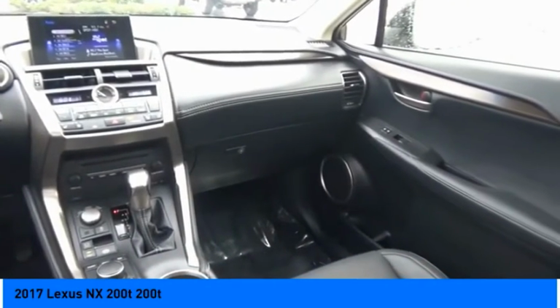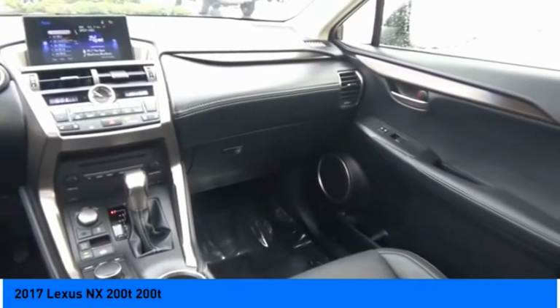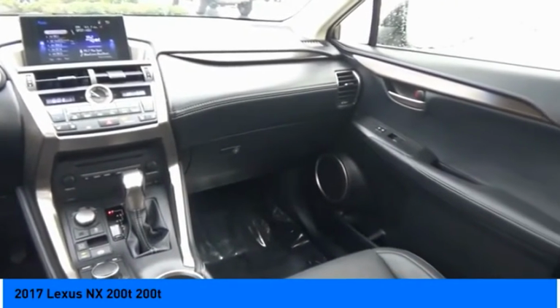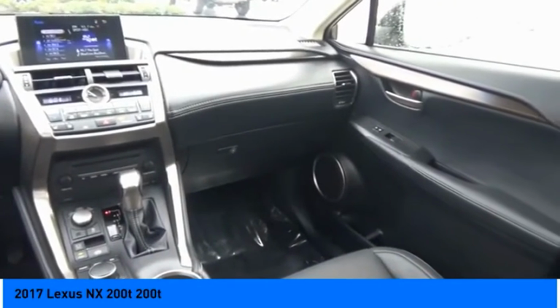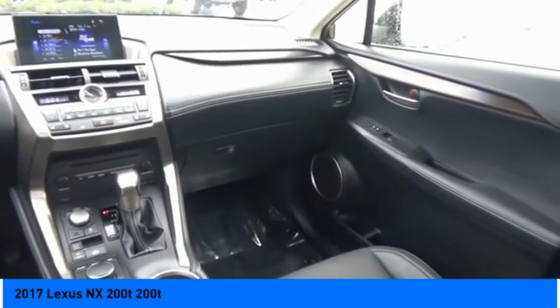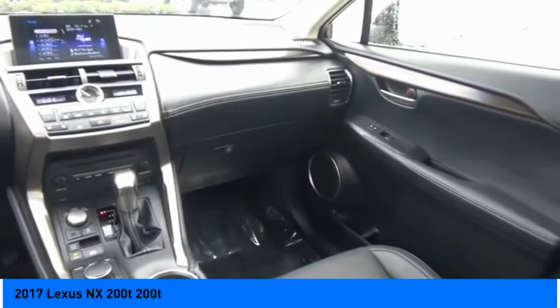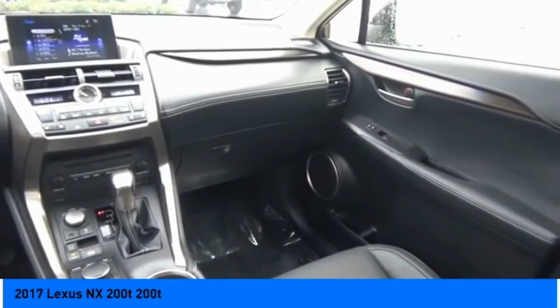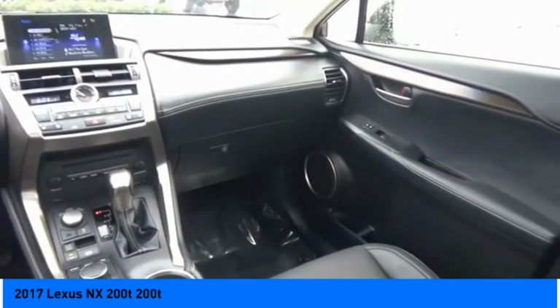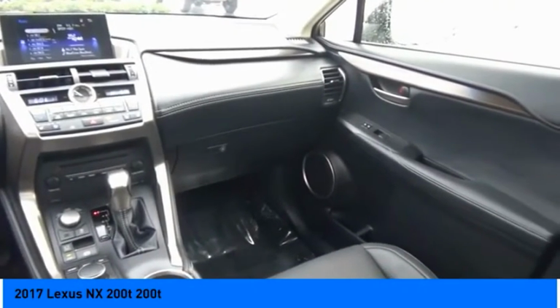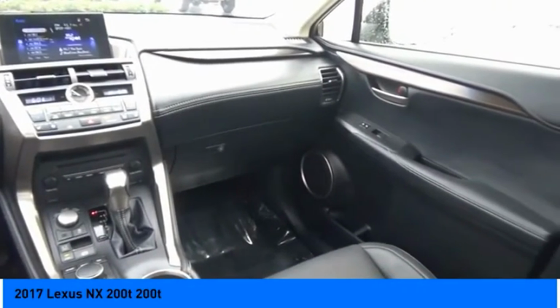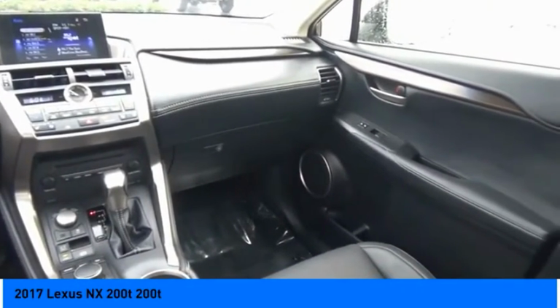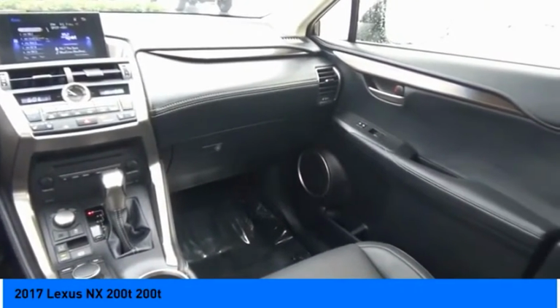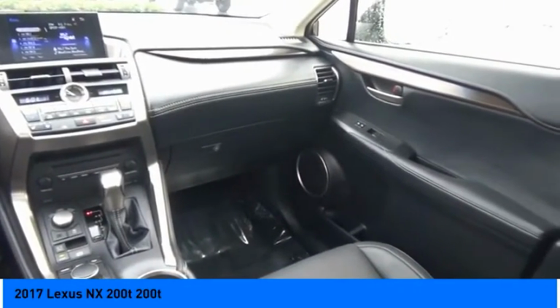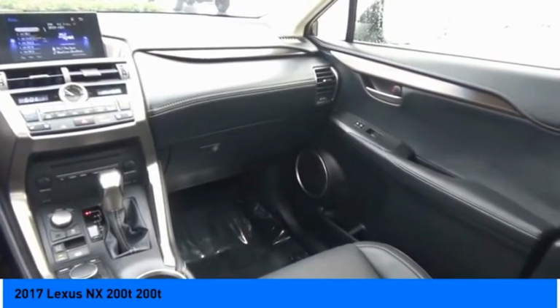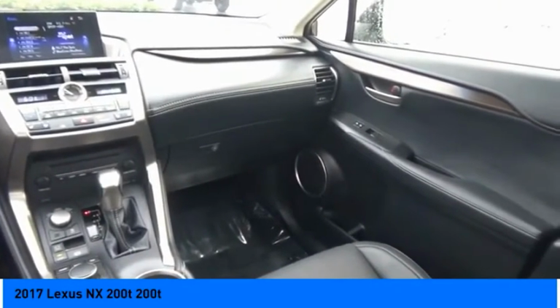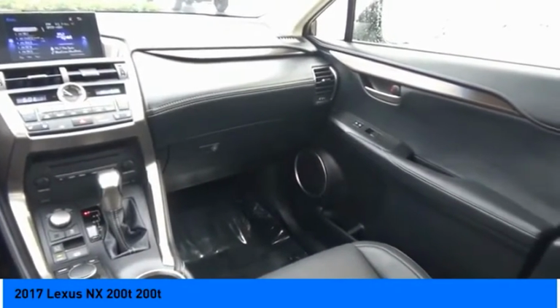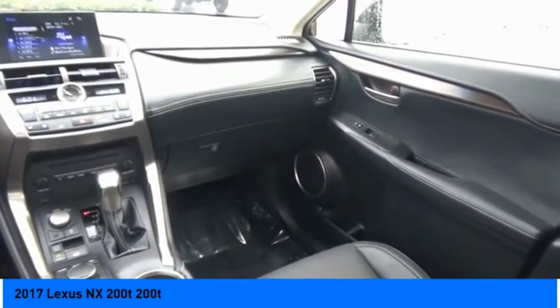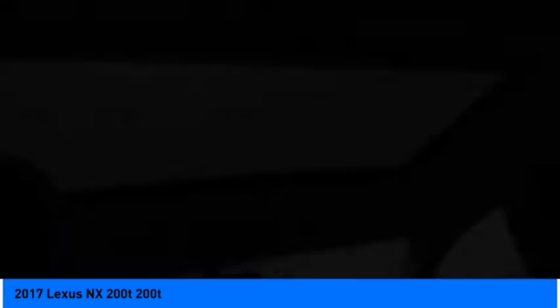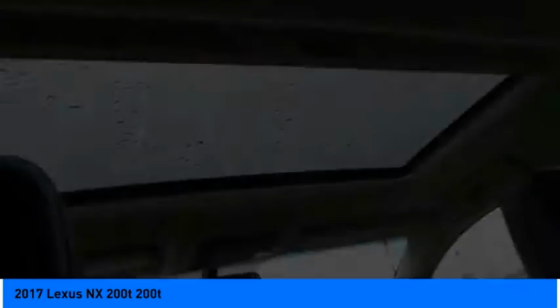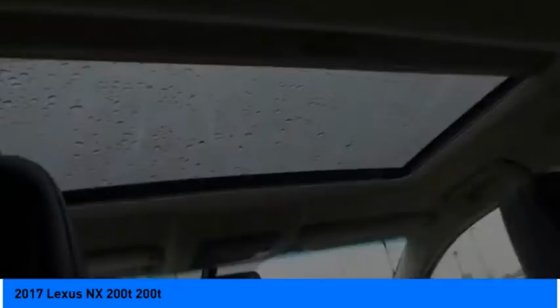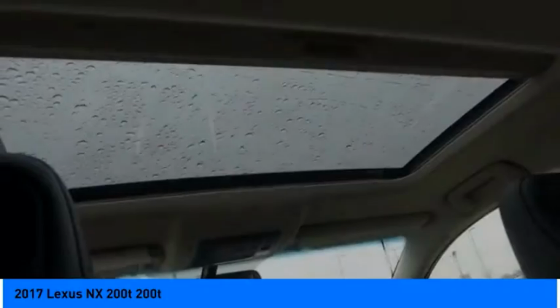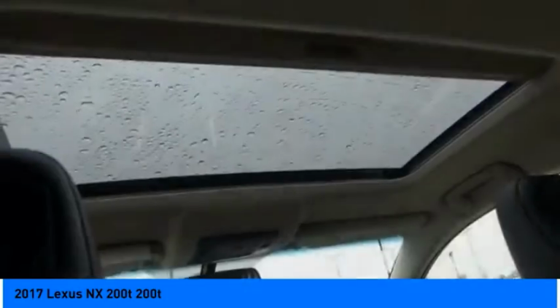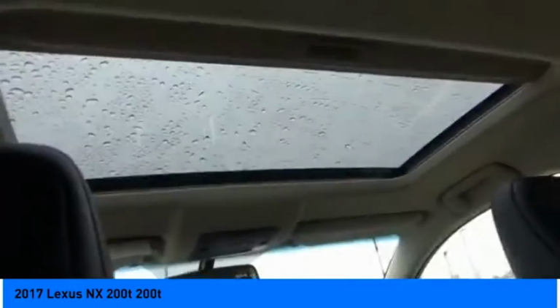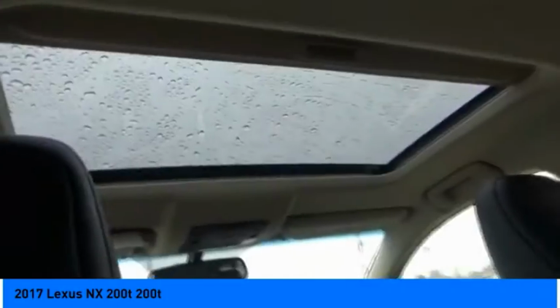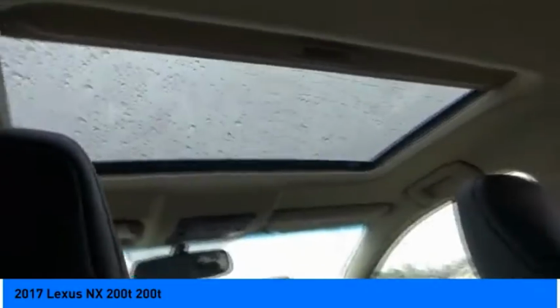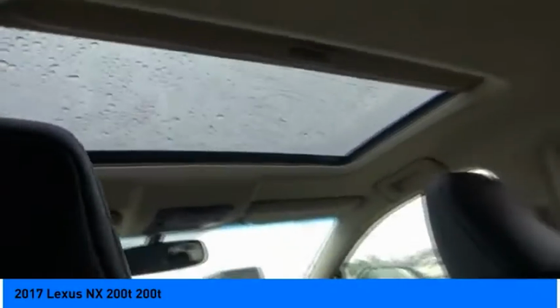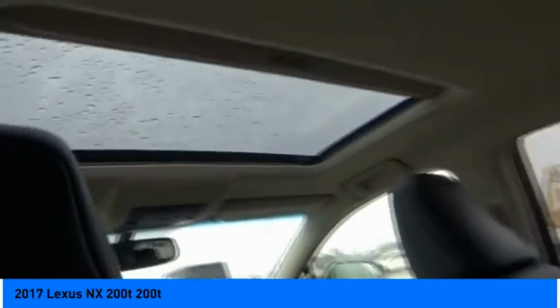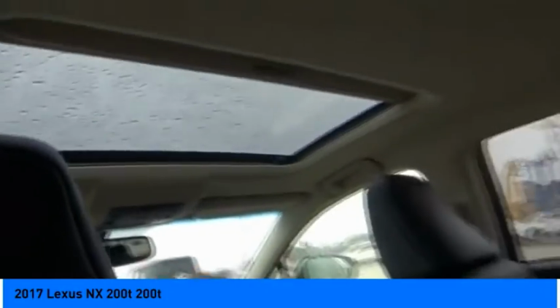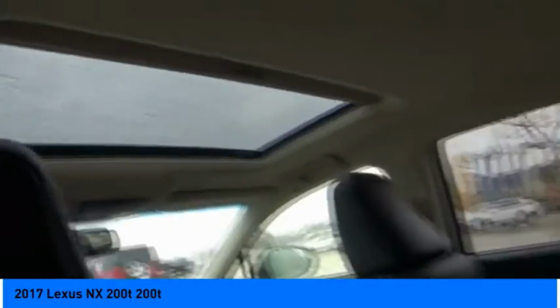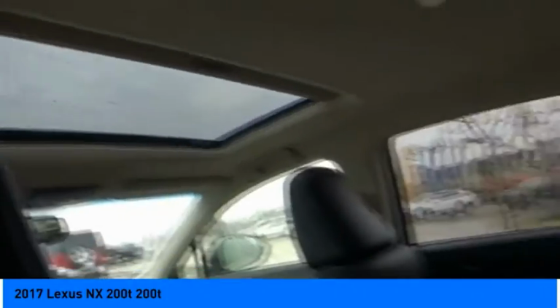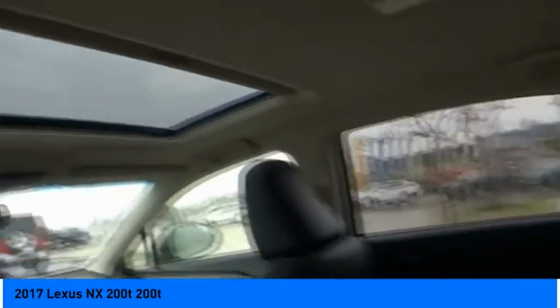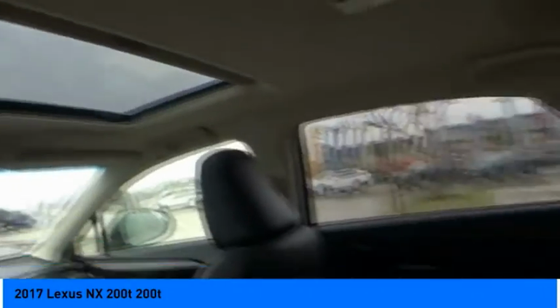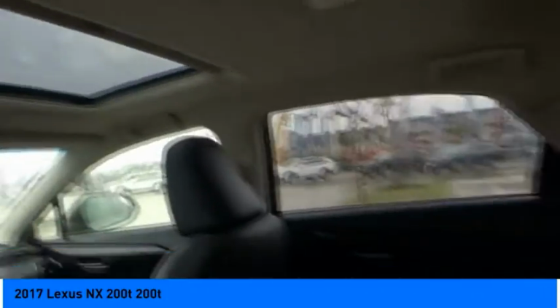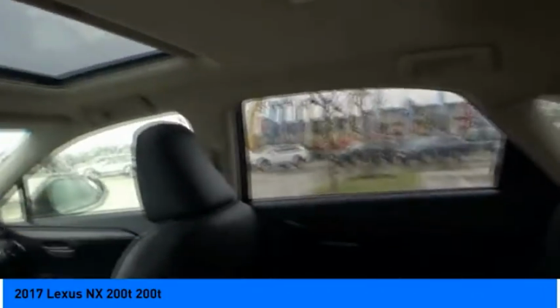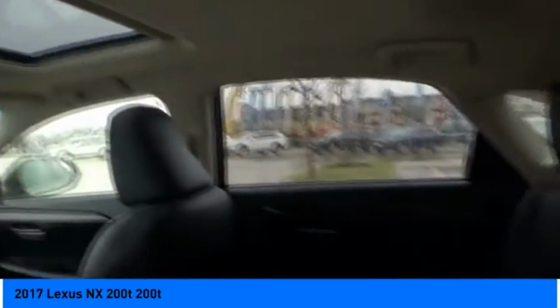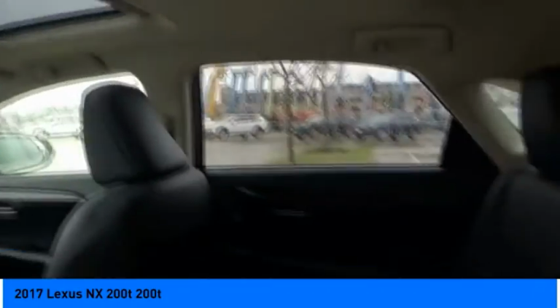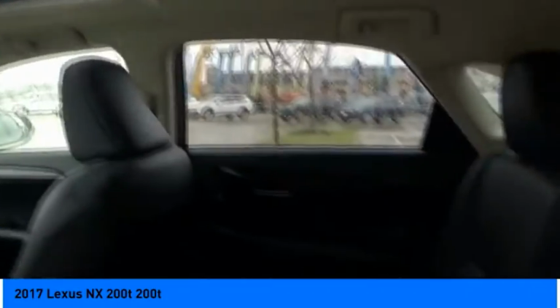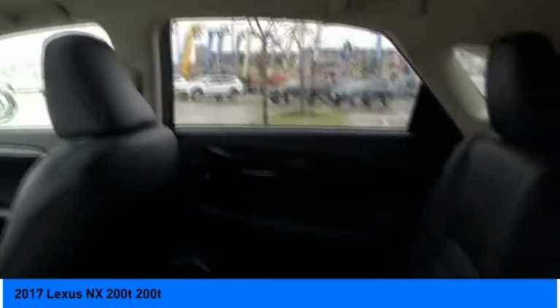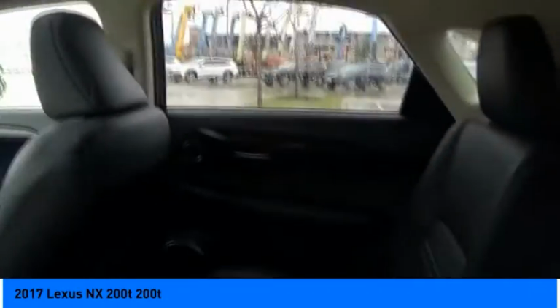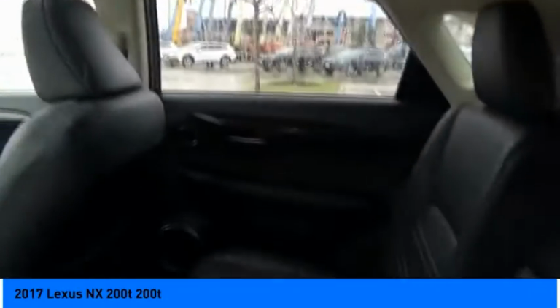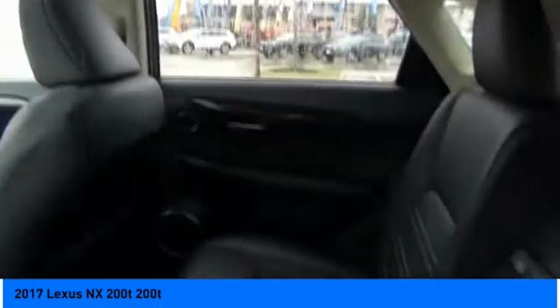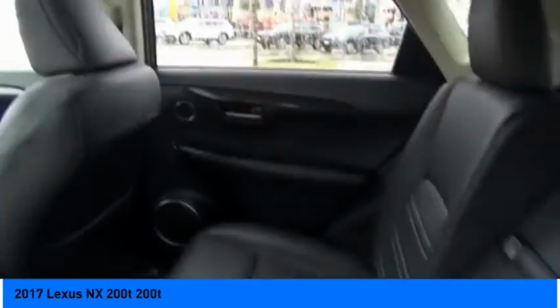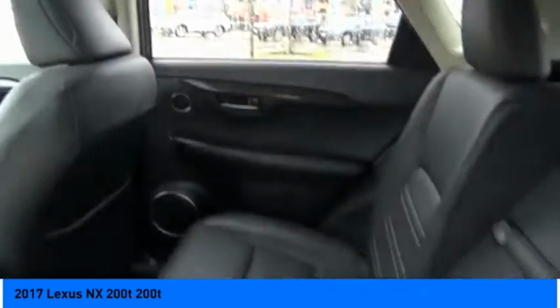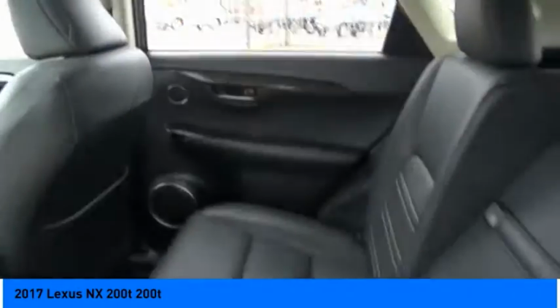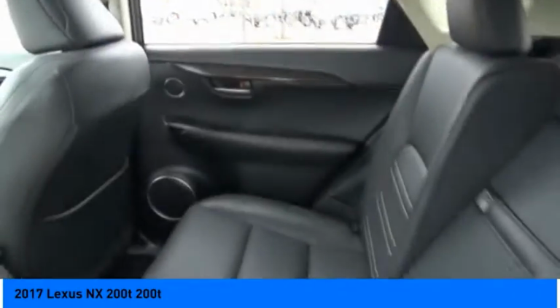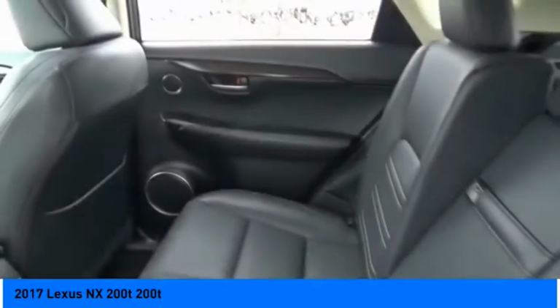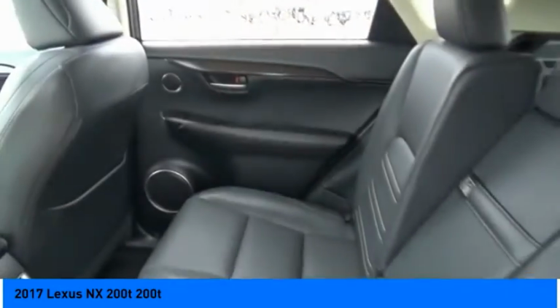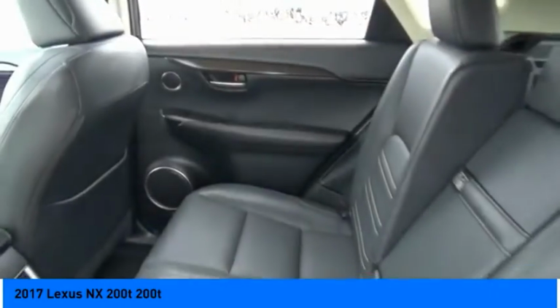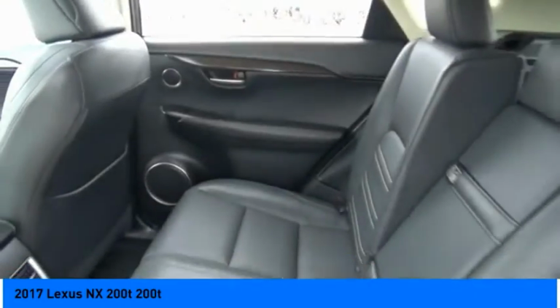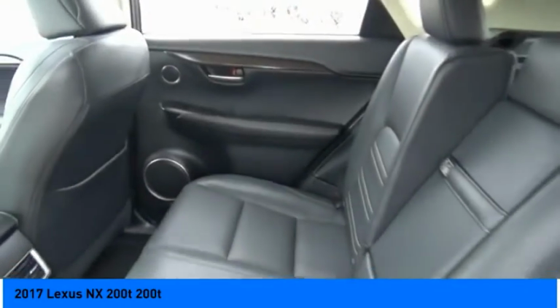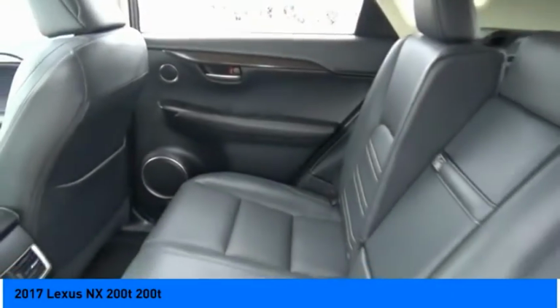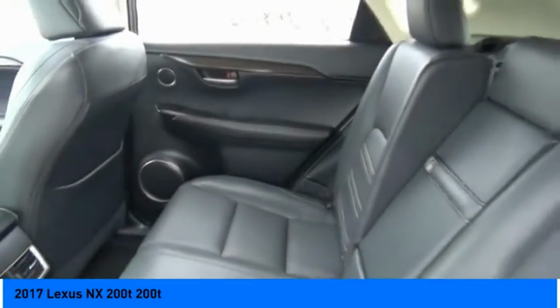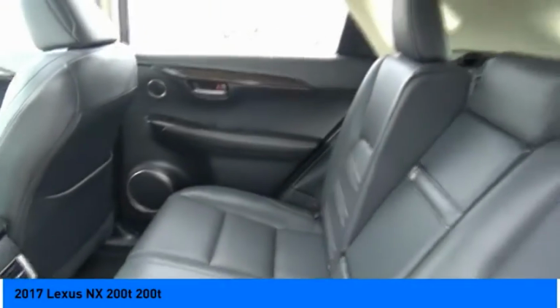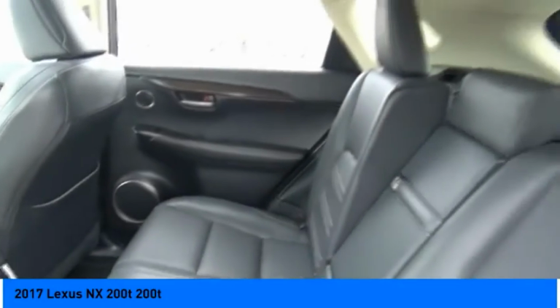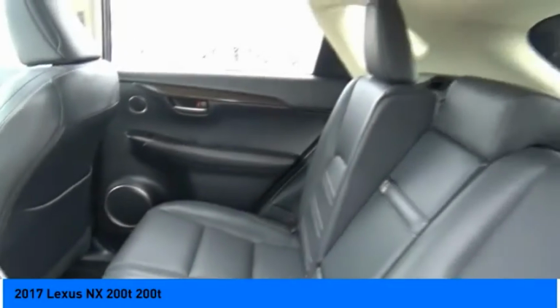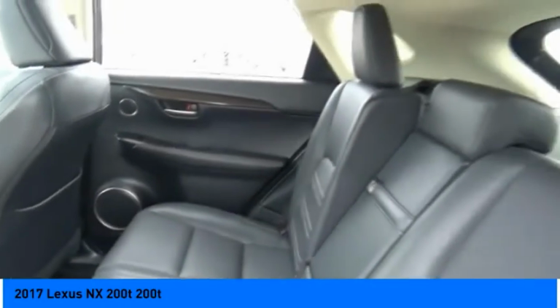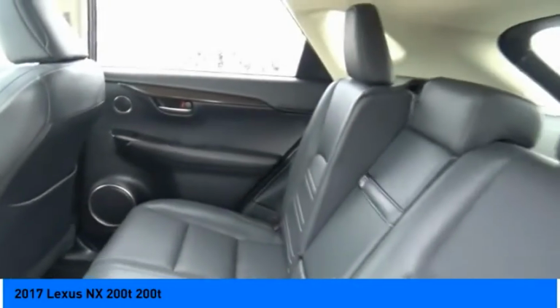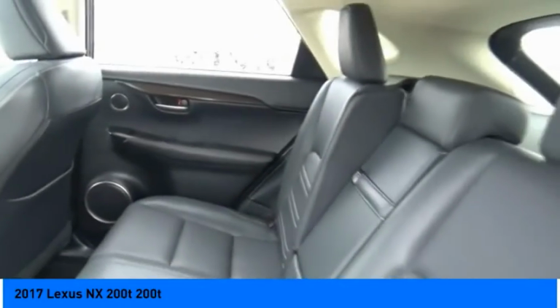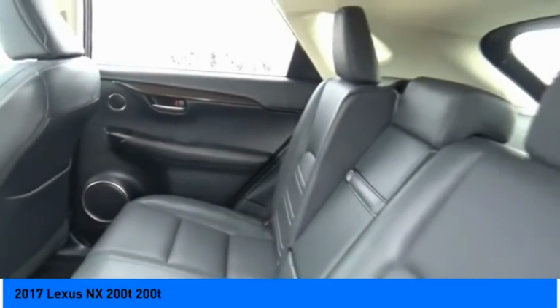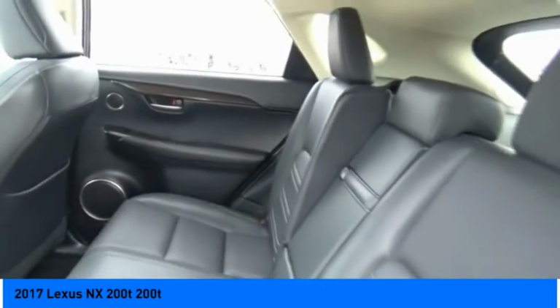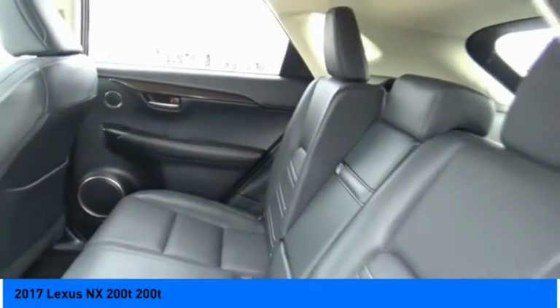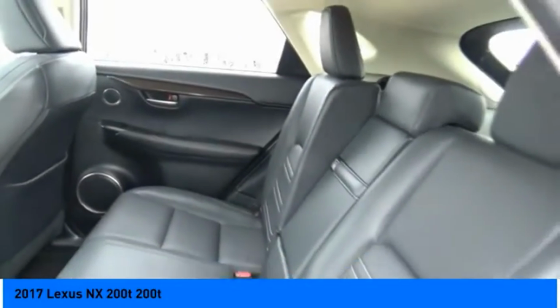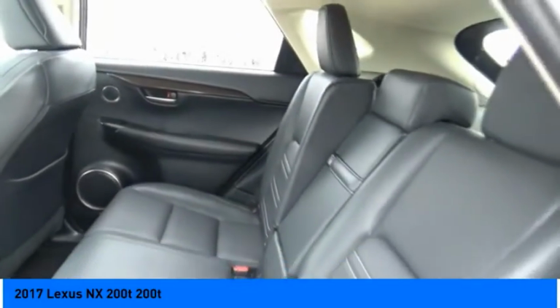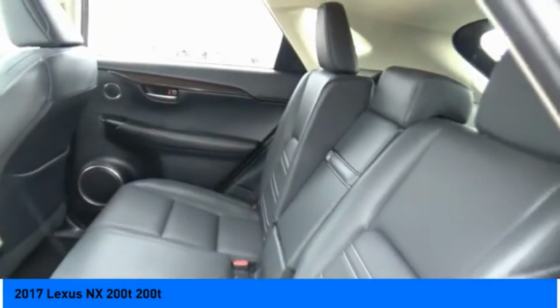Airbags — front and passenger seat cushion. Drive away with a great deal on this vehicle. Call or stop in today.